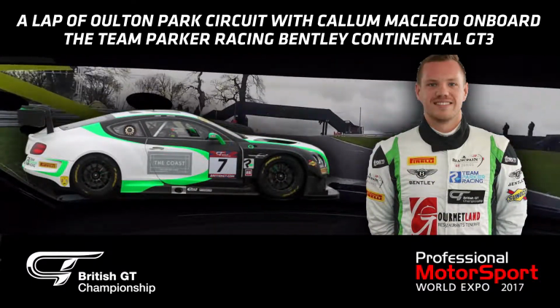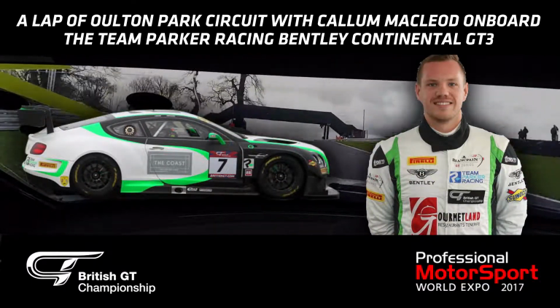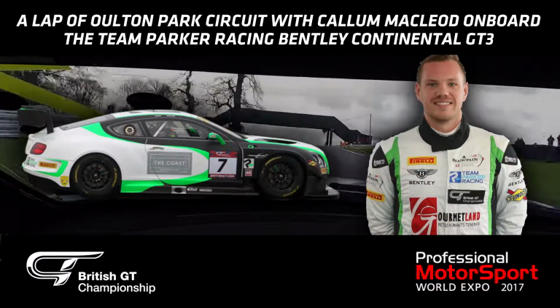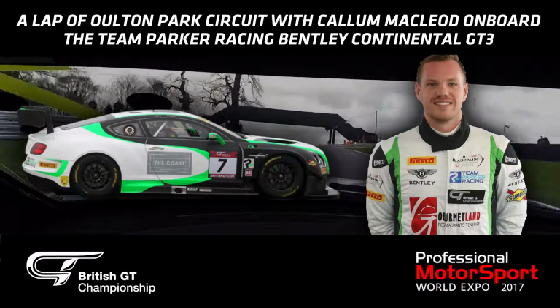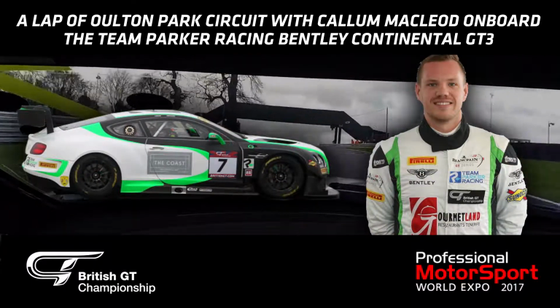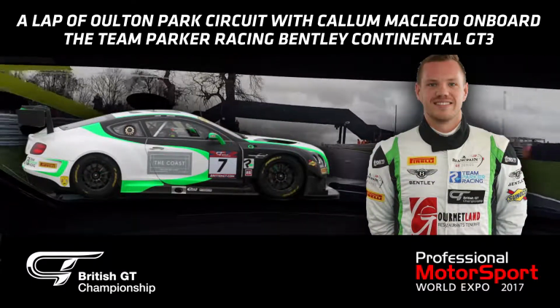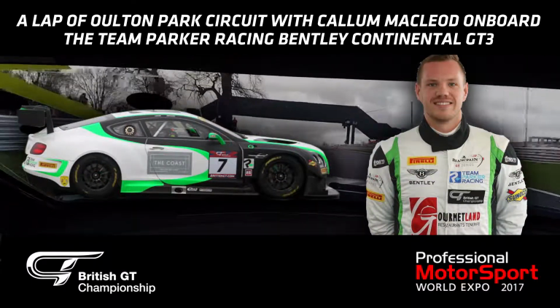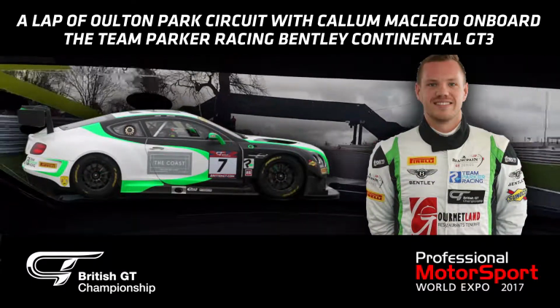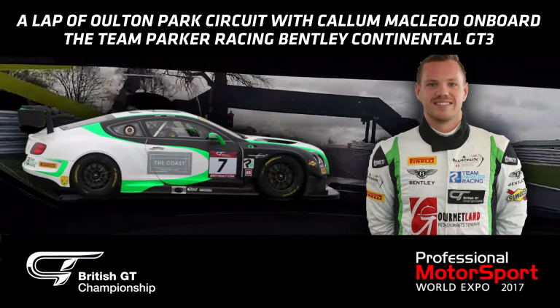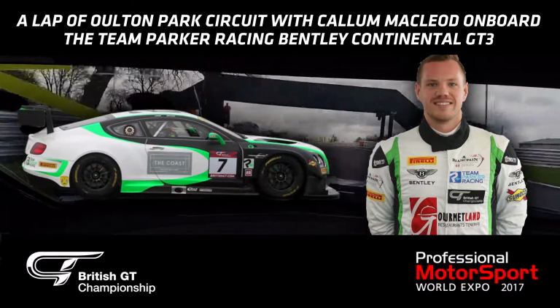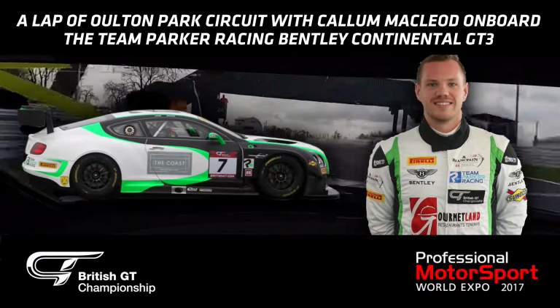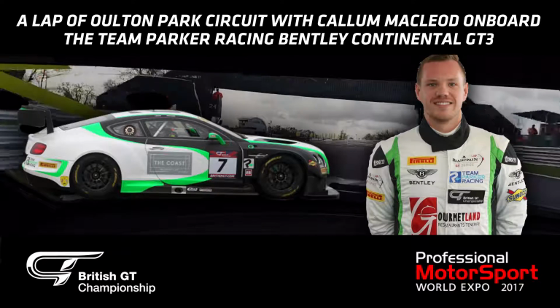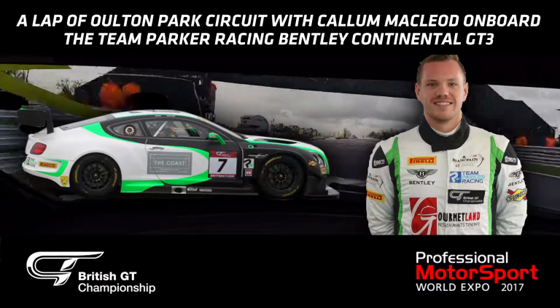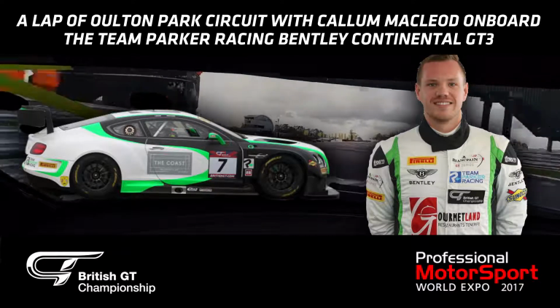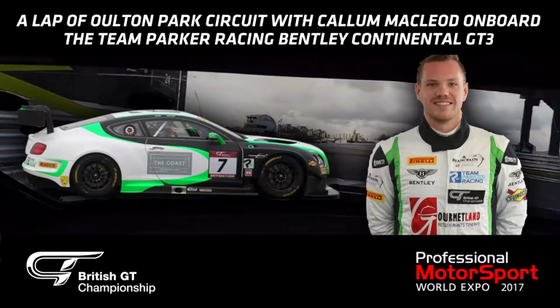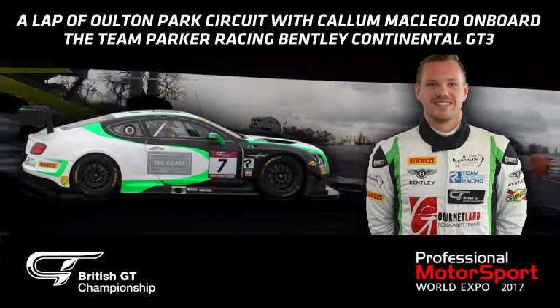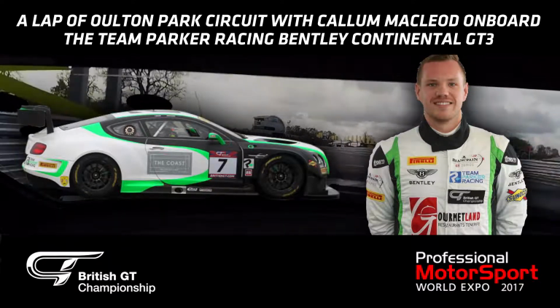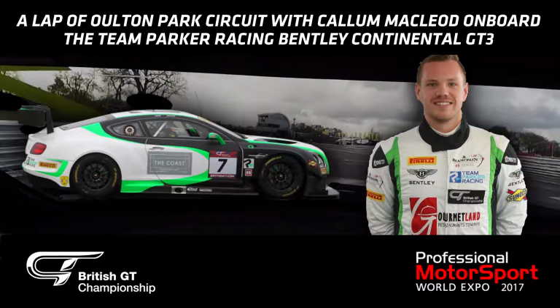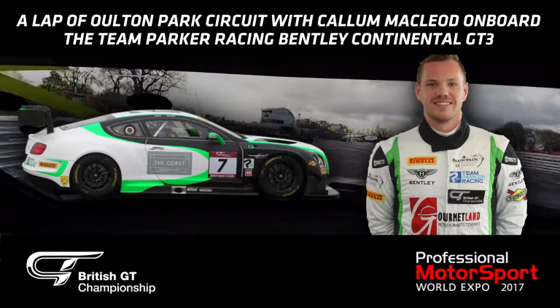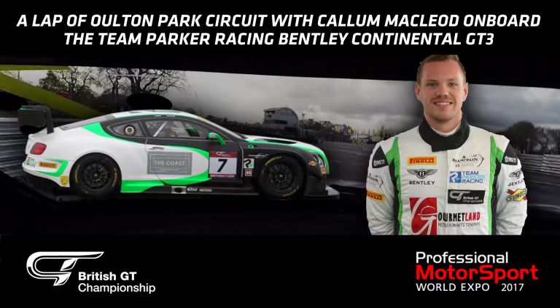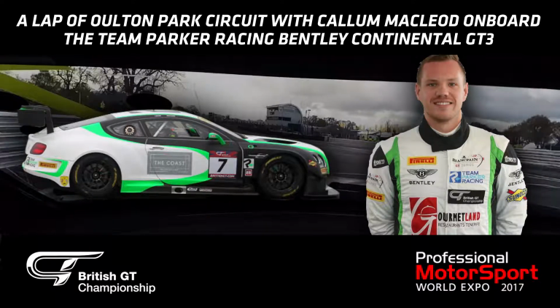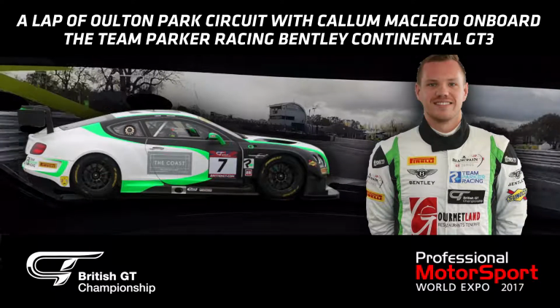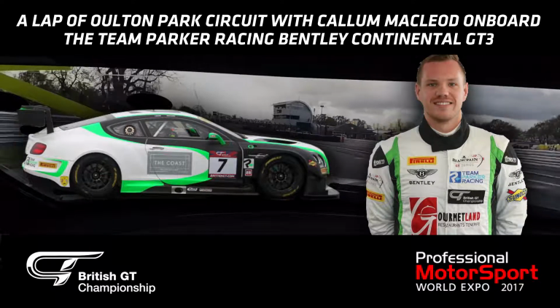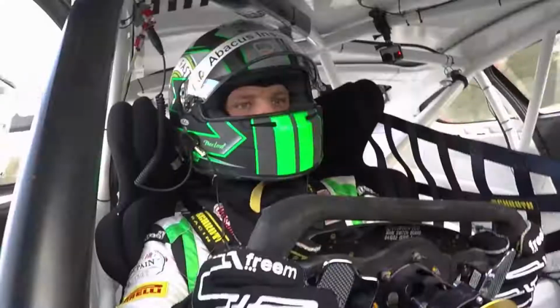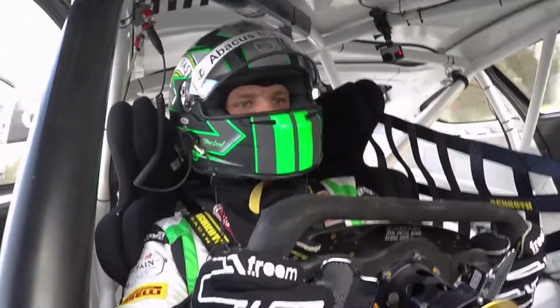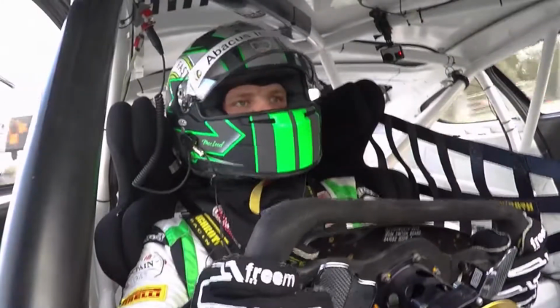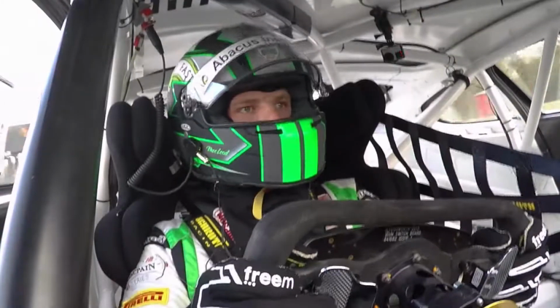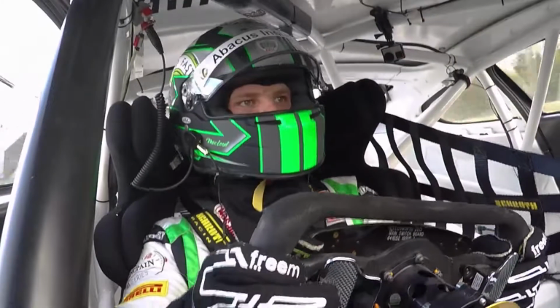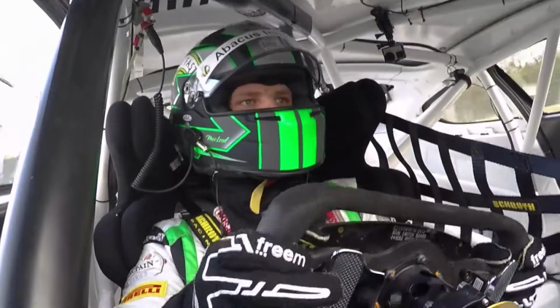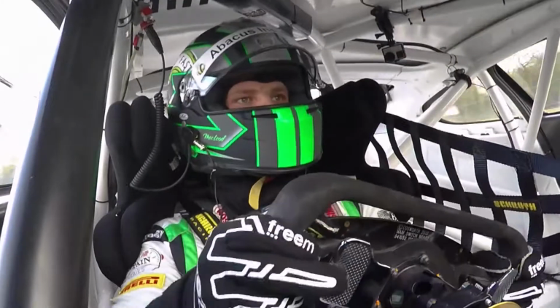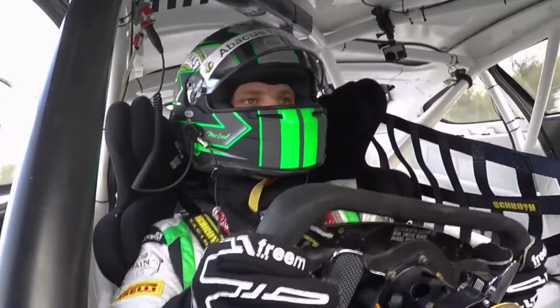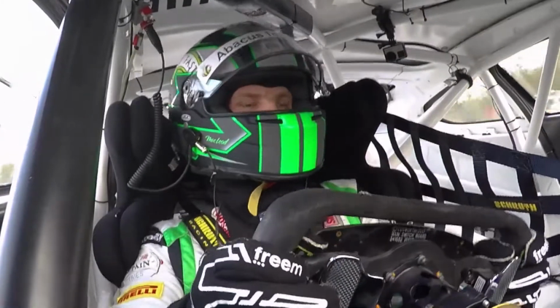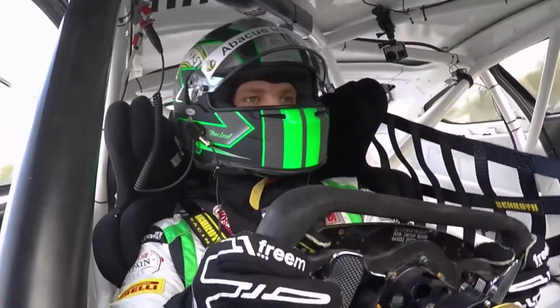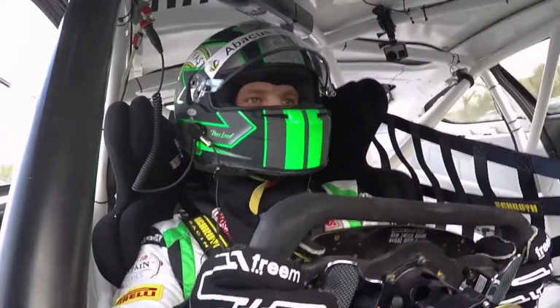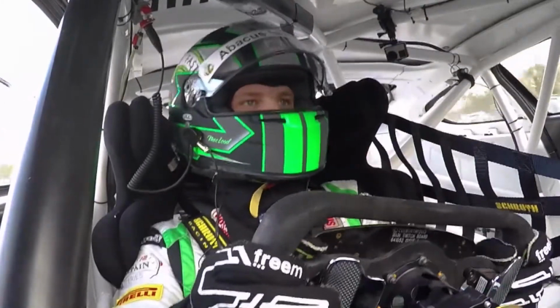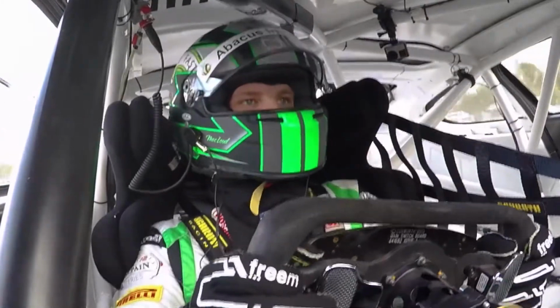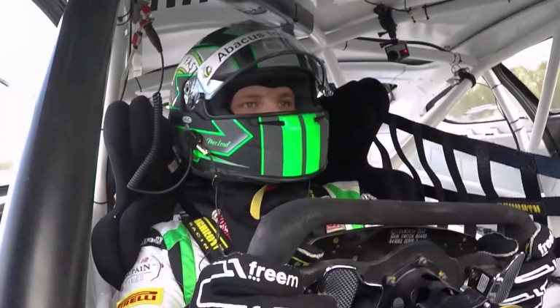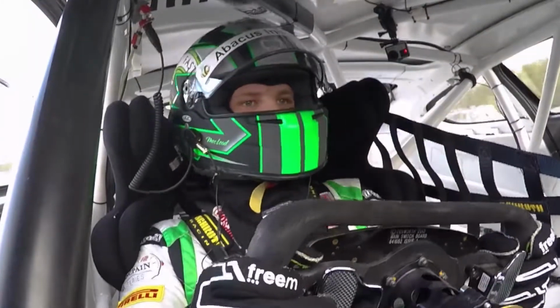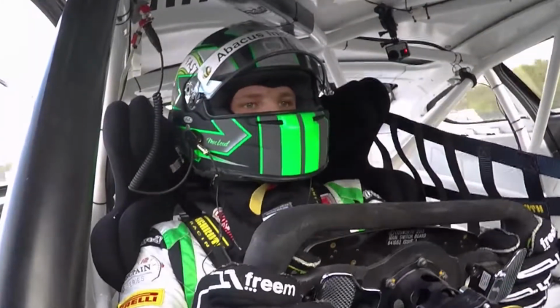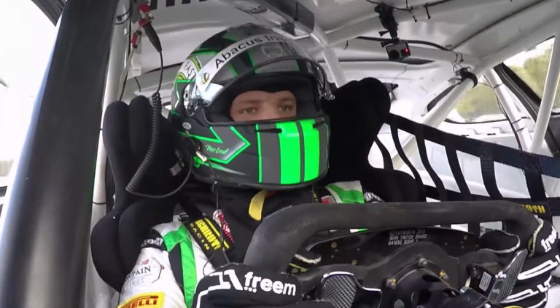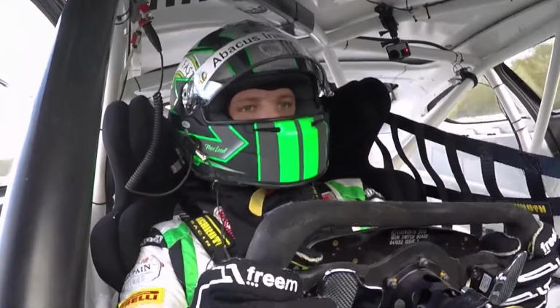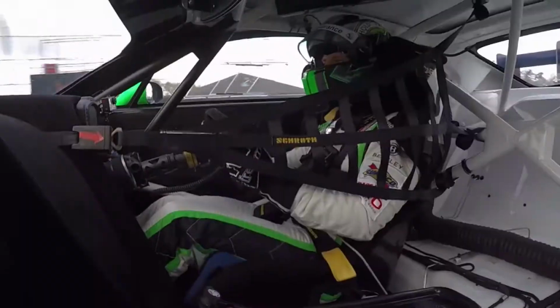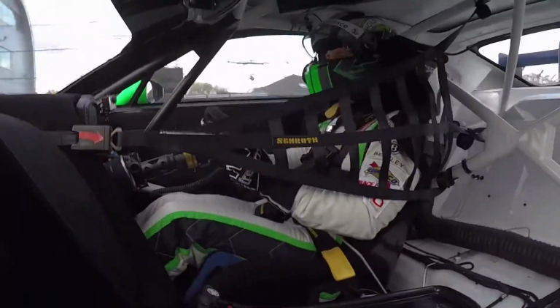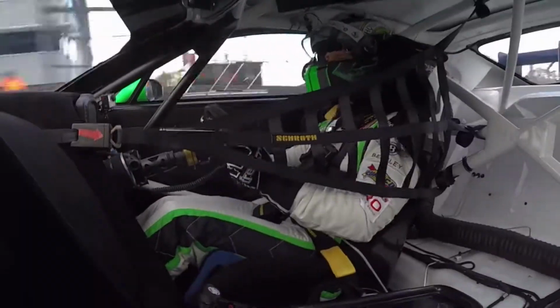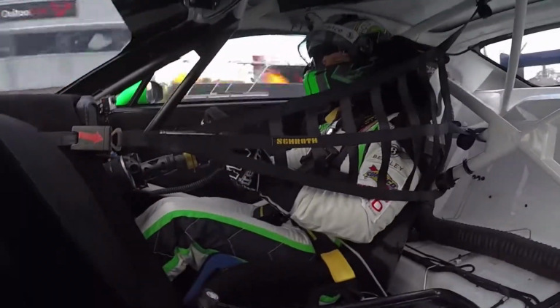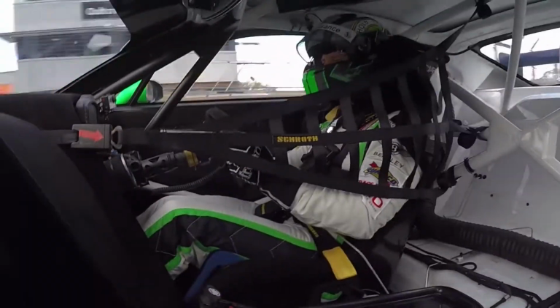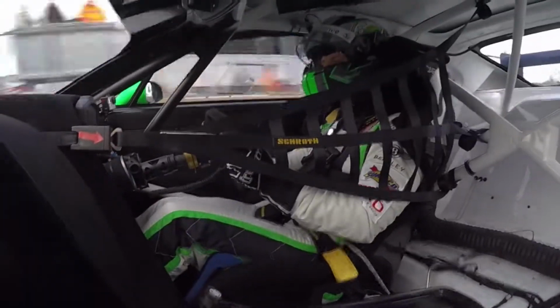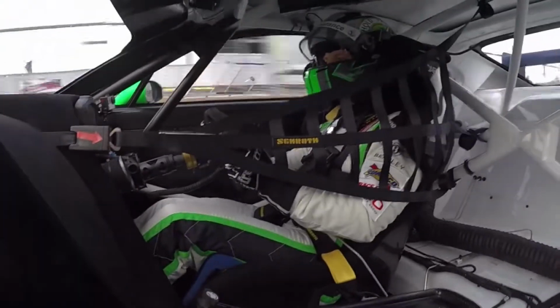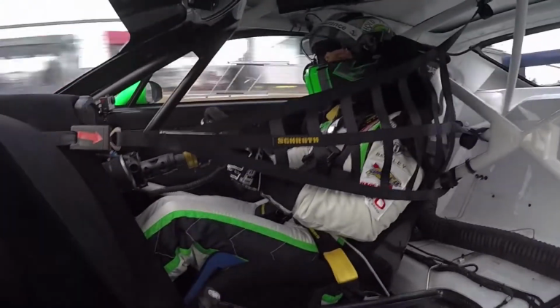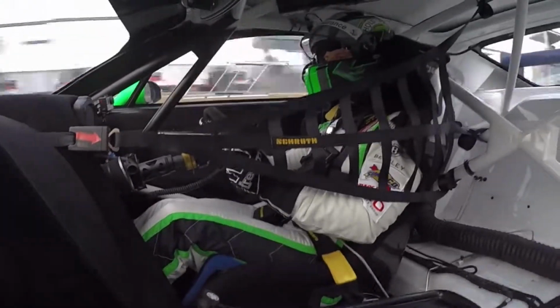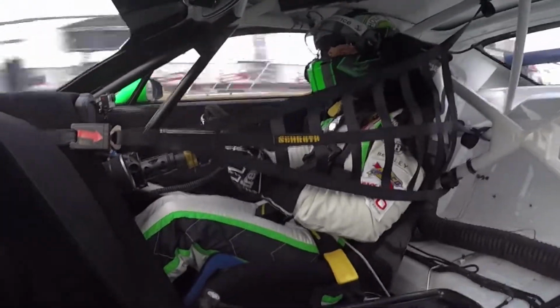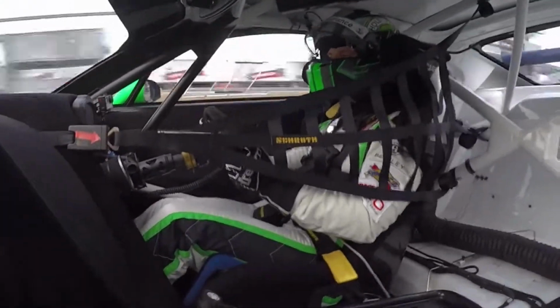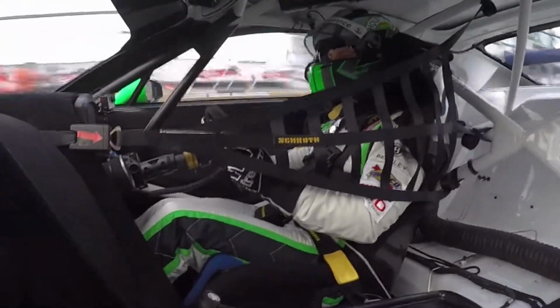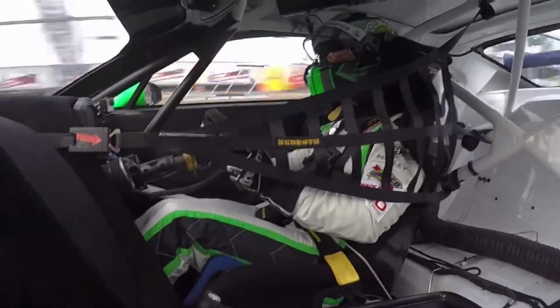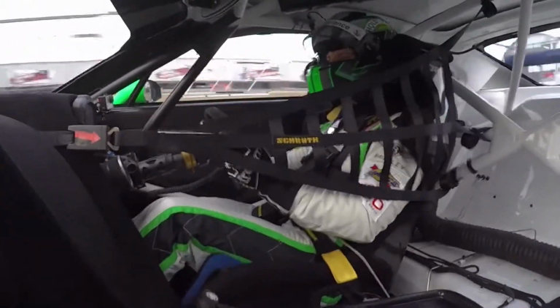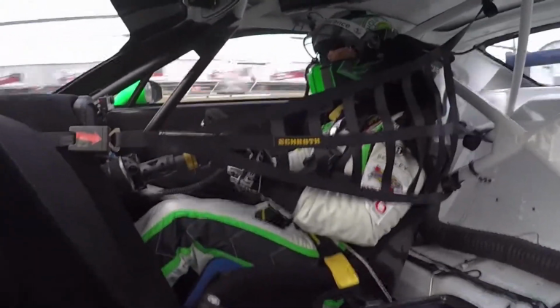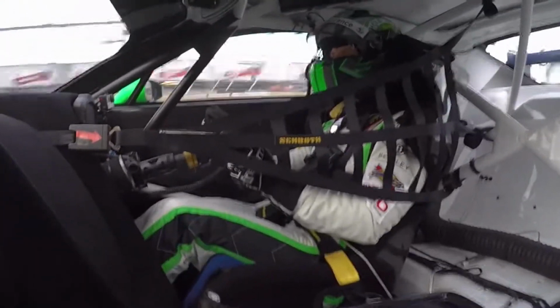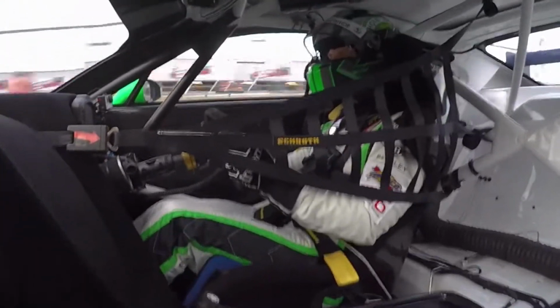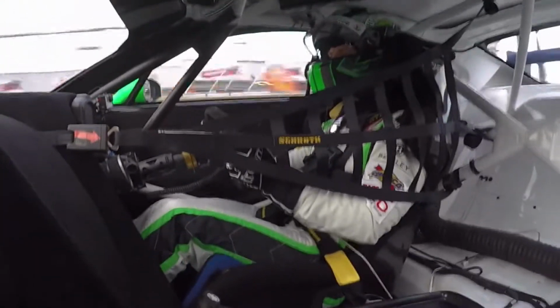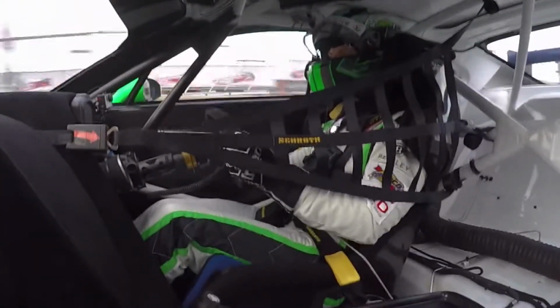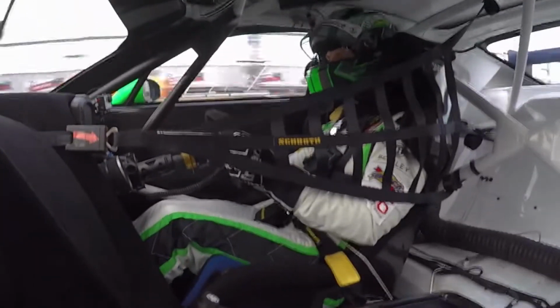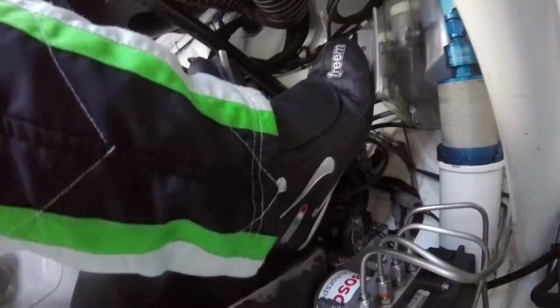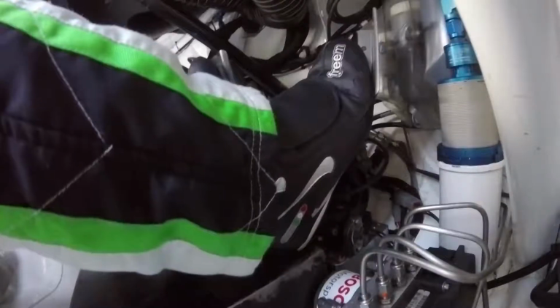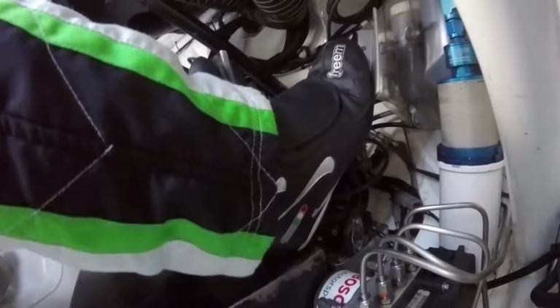Hey guys, joining me is Callum McLeod for a lap of Alton Park in the Top Park of Racing Bentley Continental.